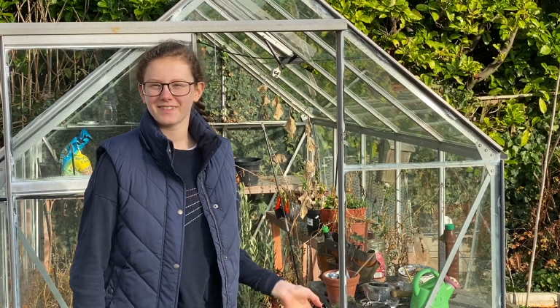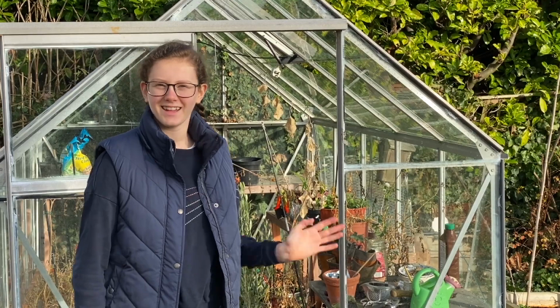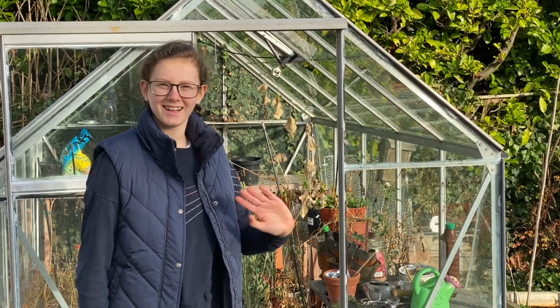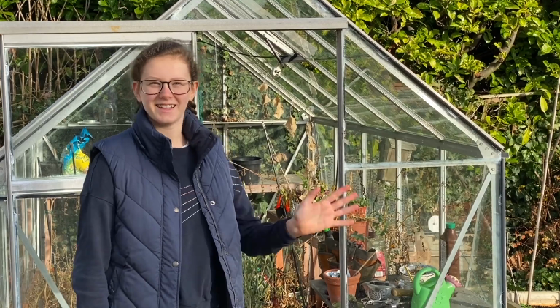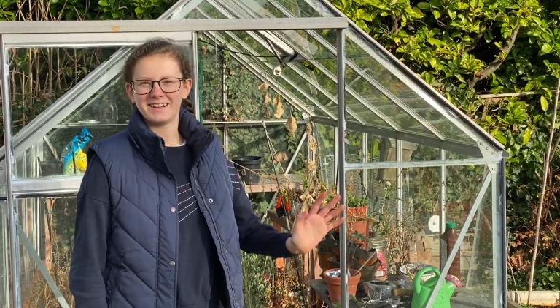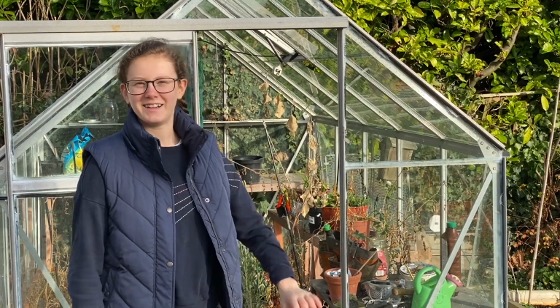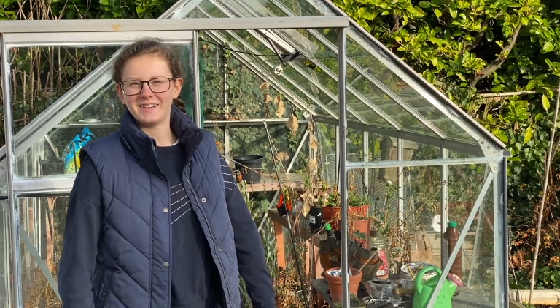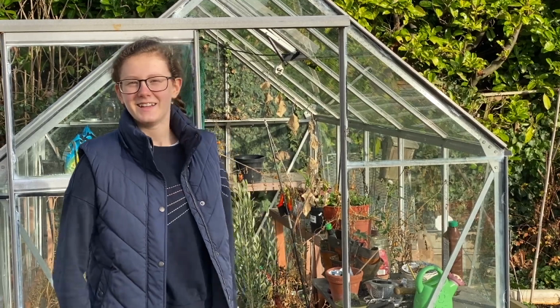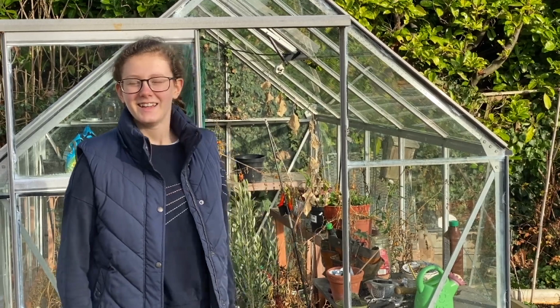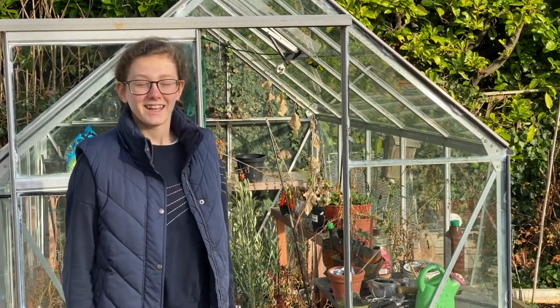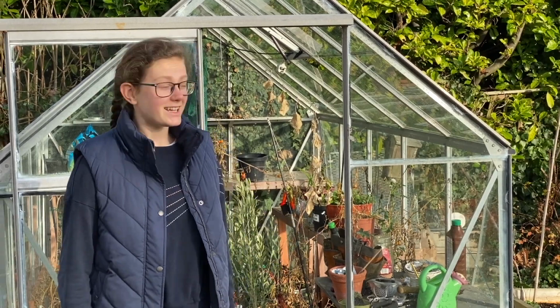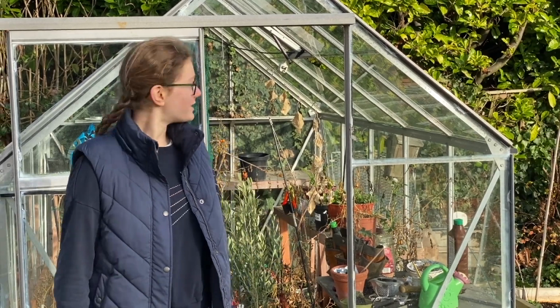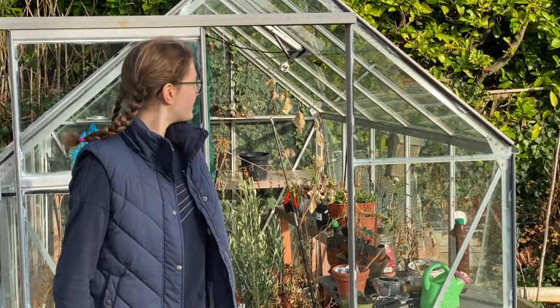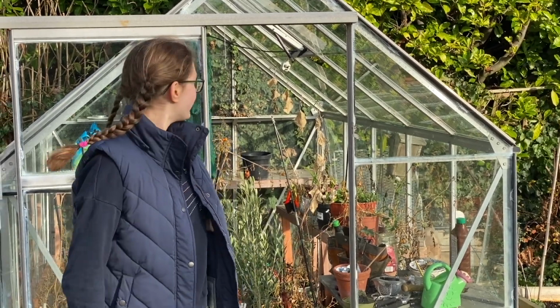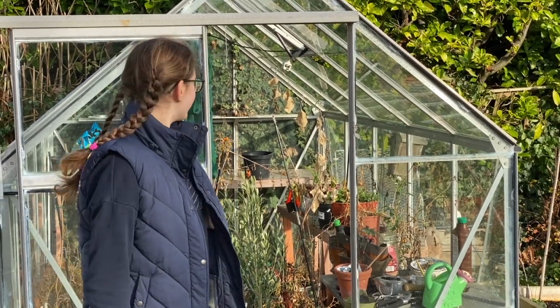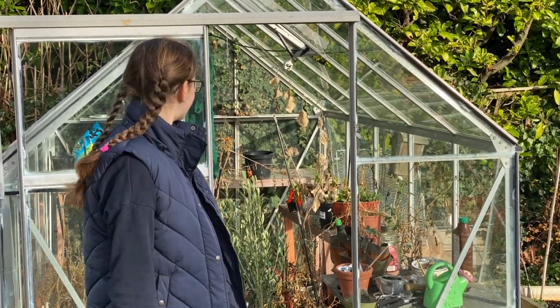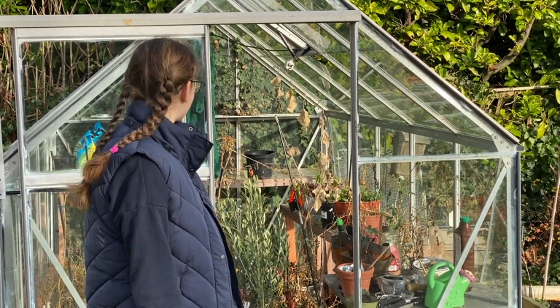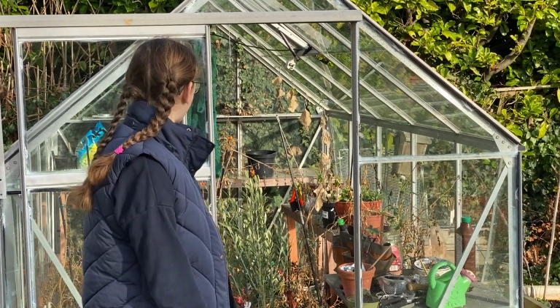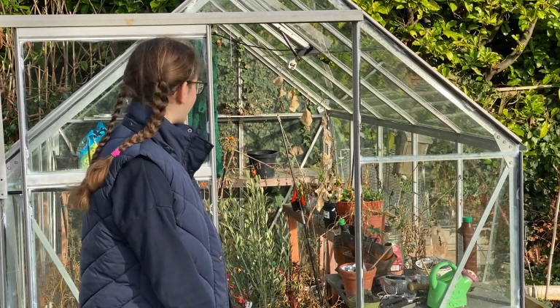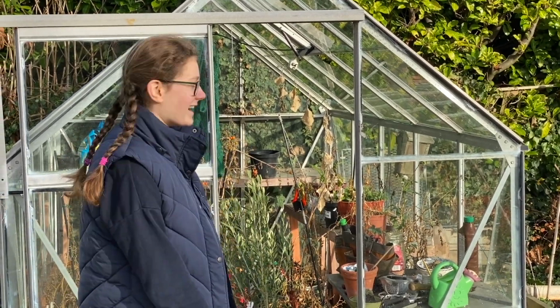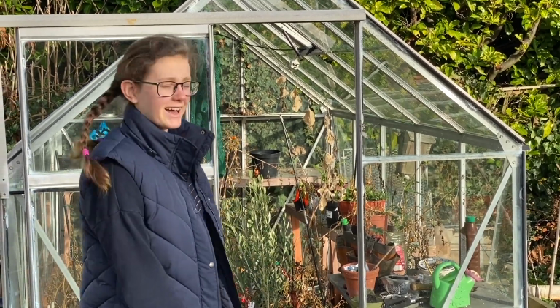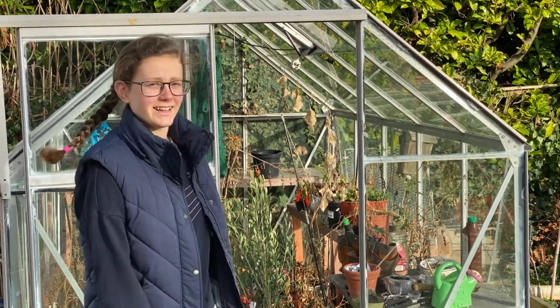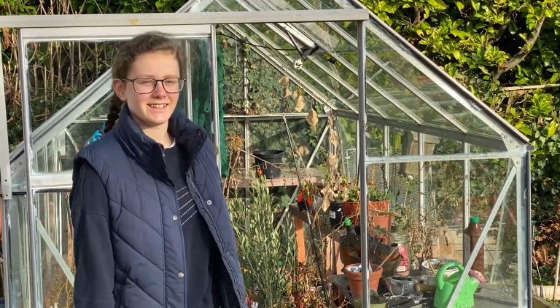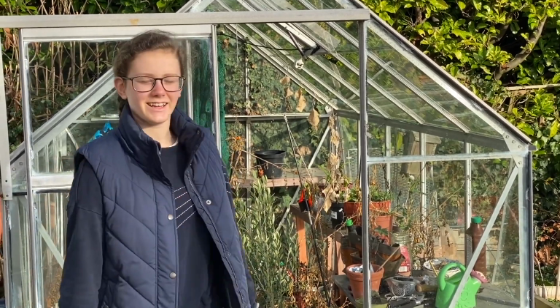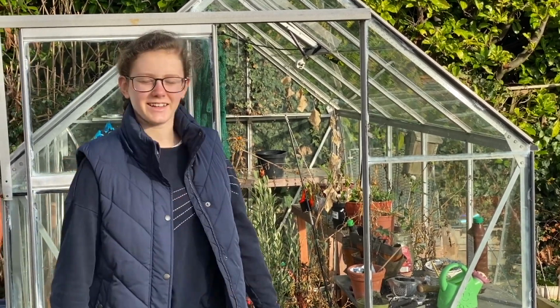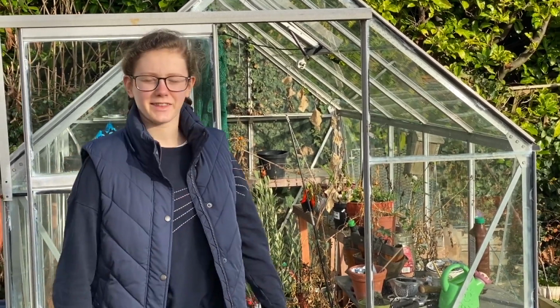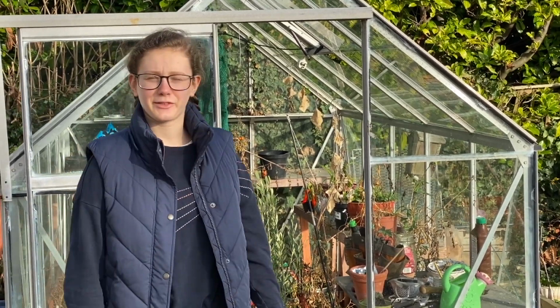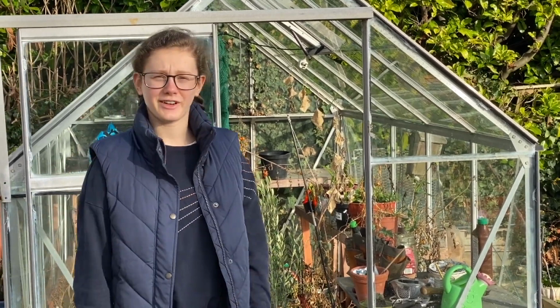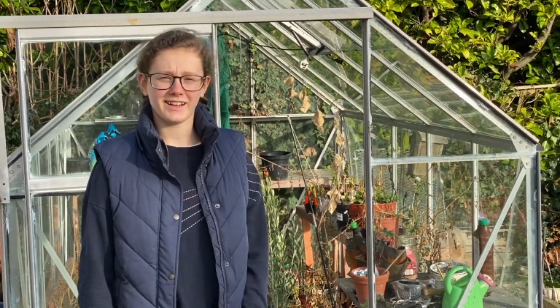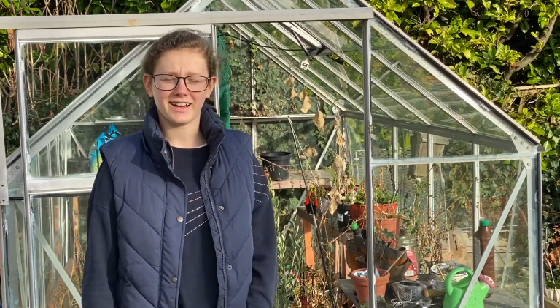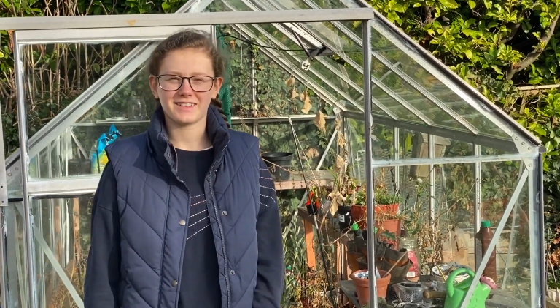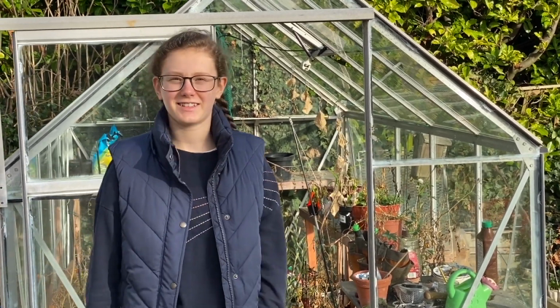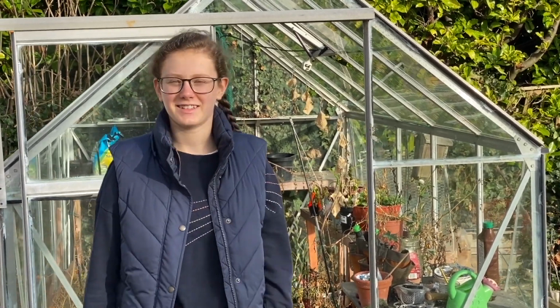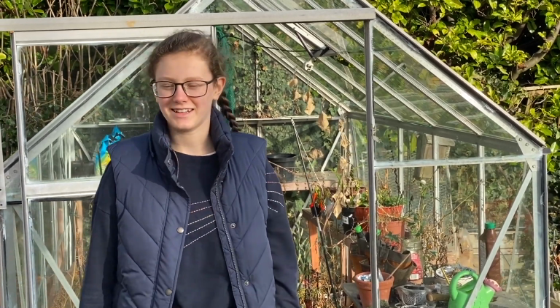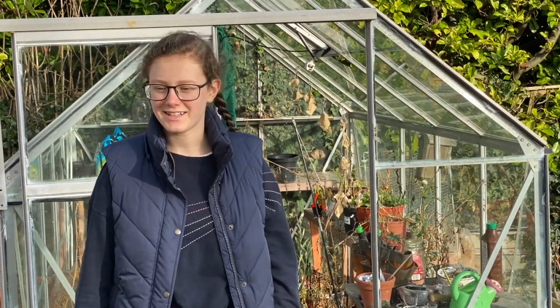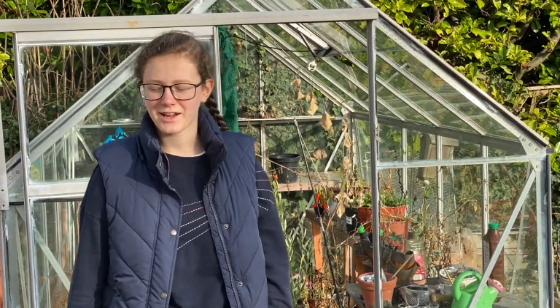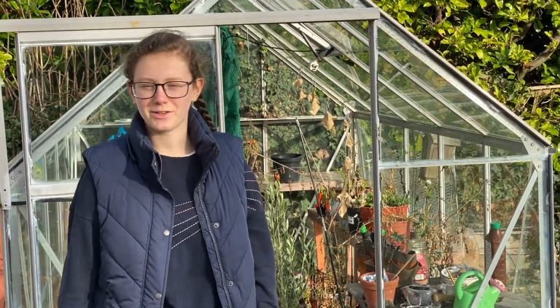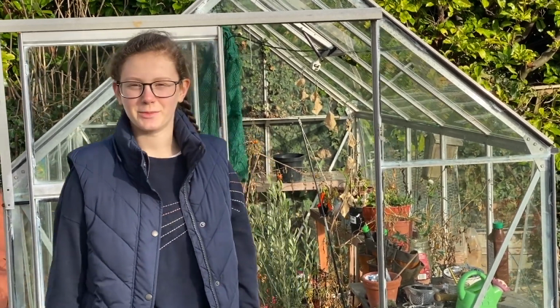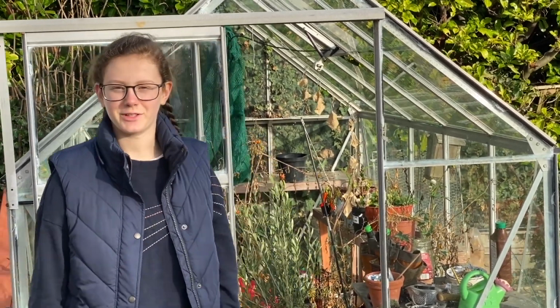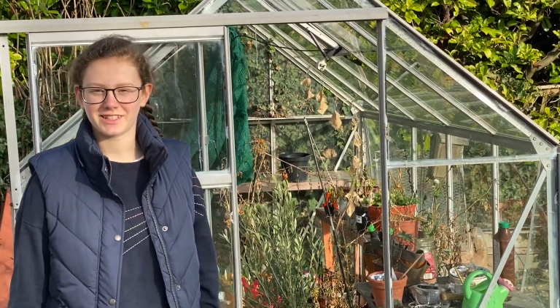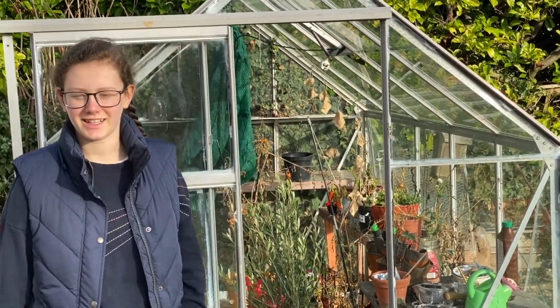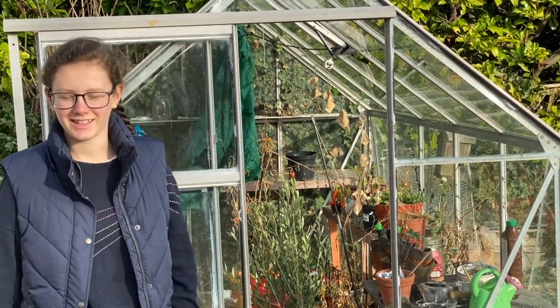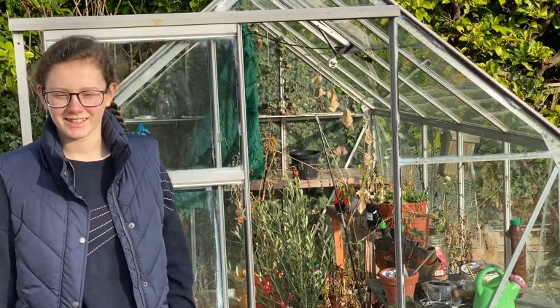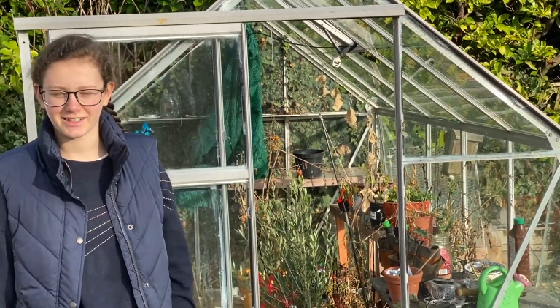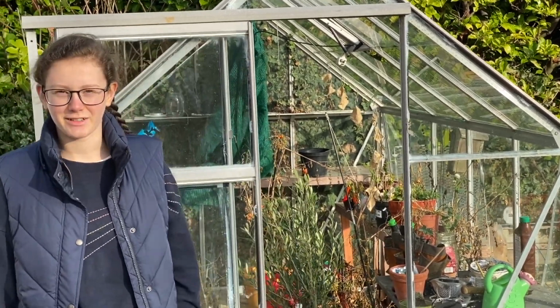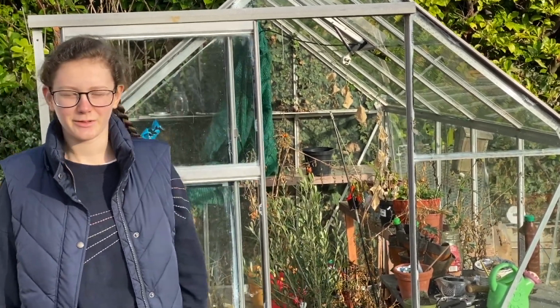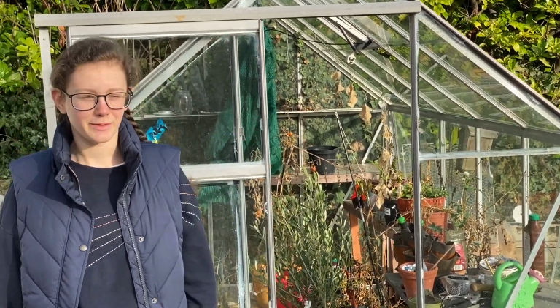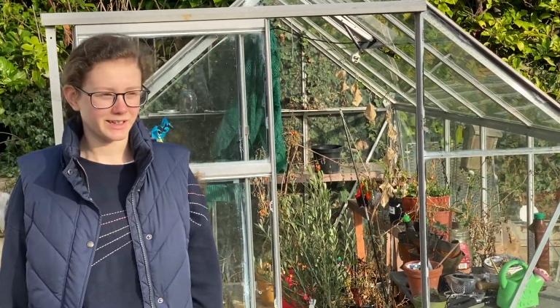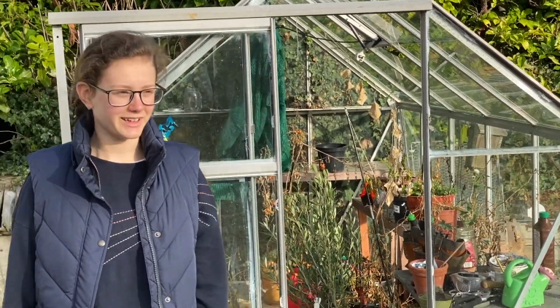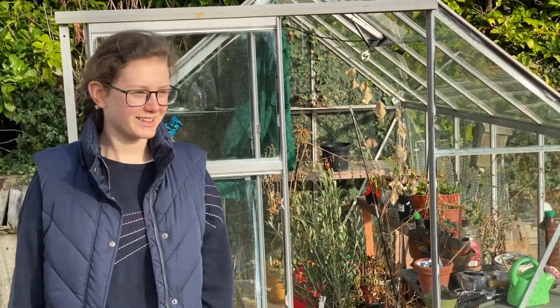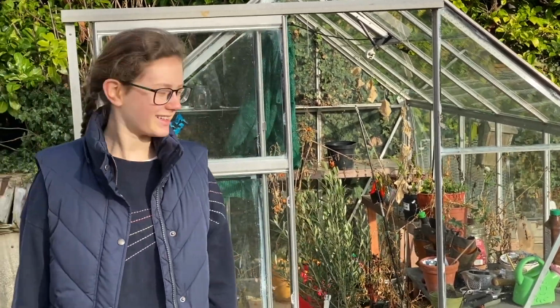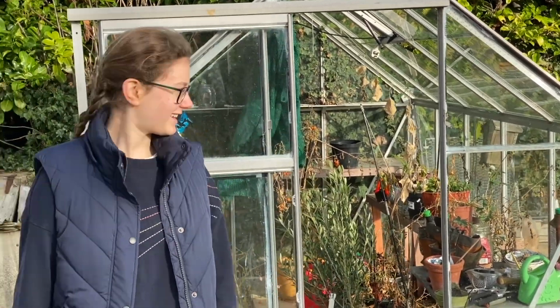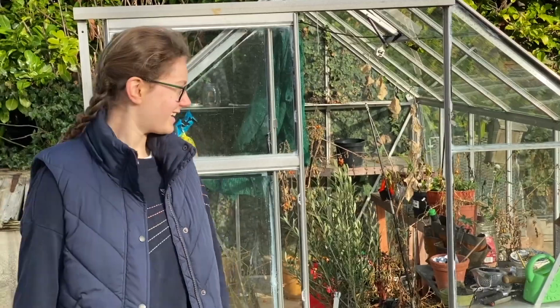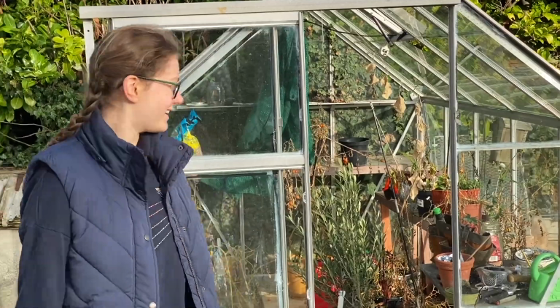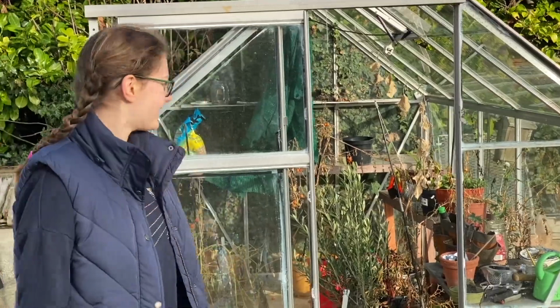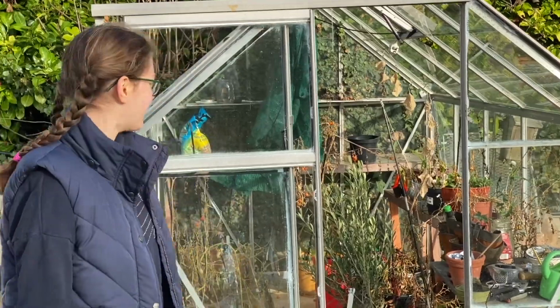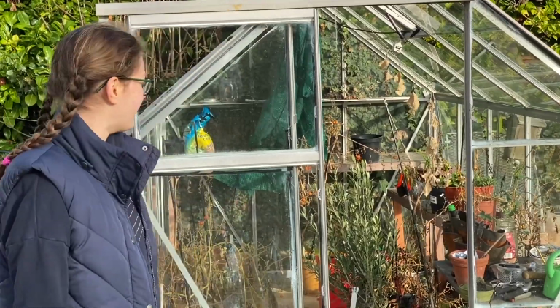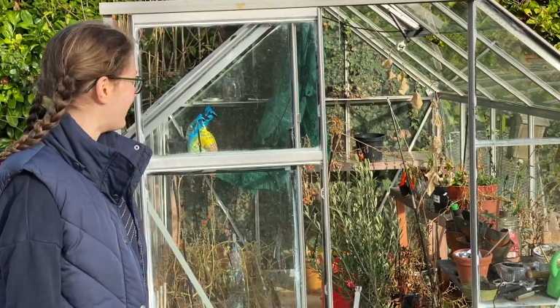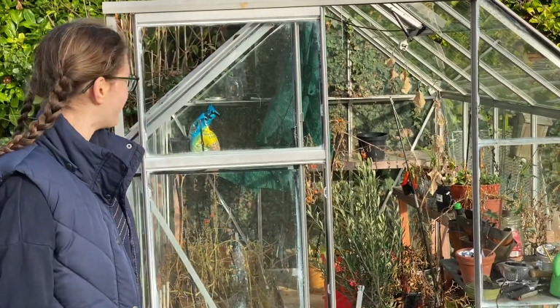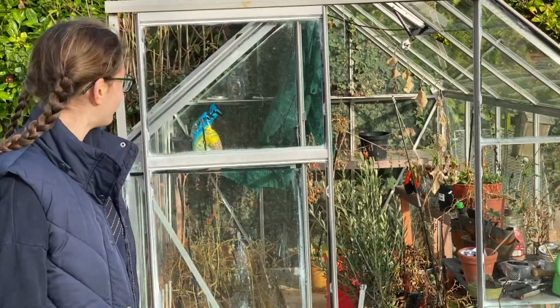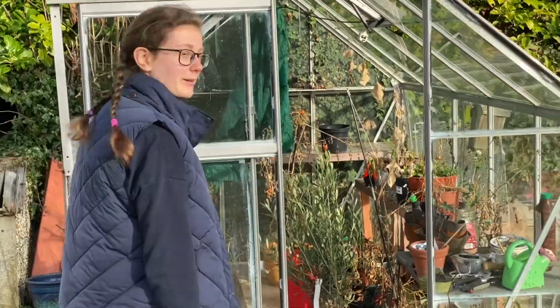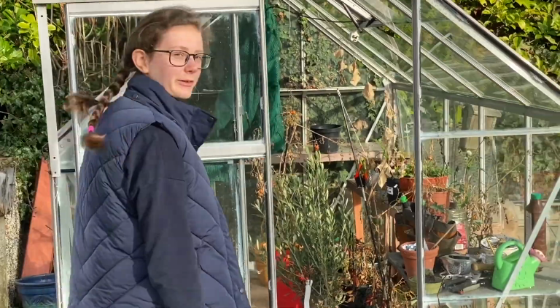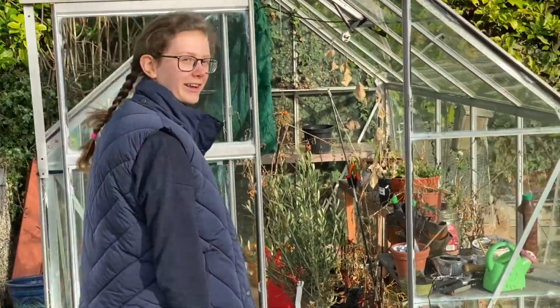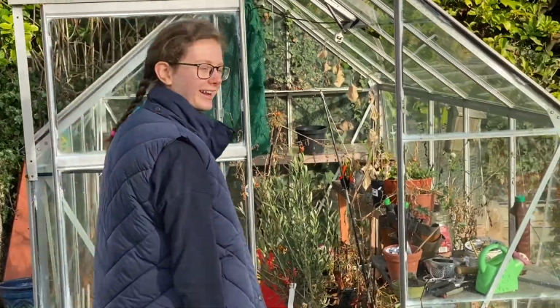Hello! It's New Year's Day and the greenhouse is in a terrible state, so we're going to clean it out now. Come on in.